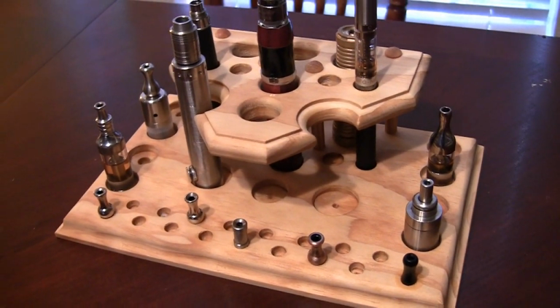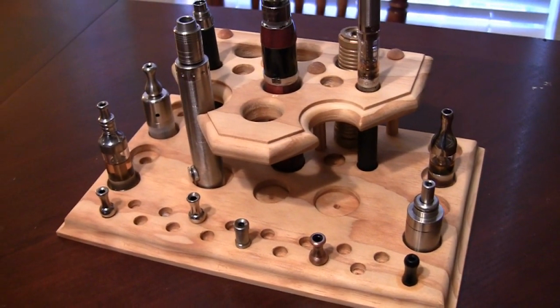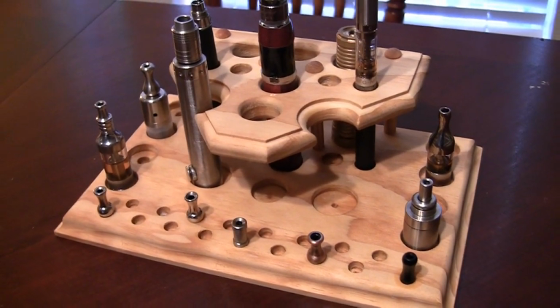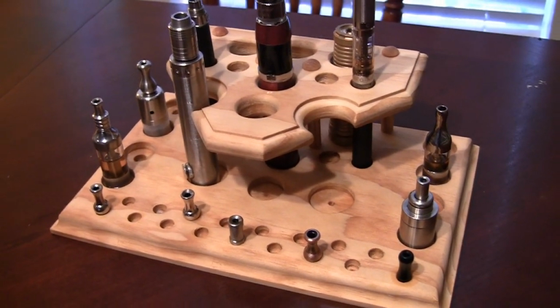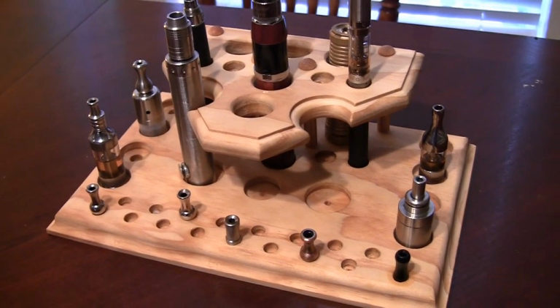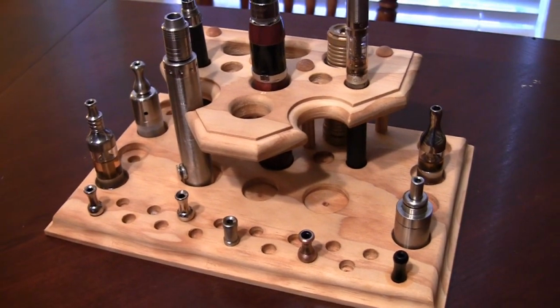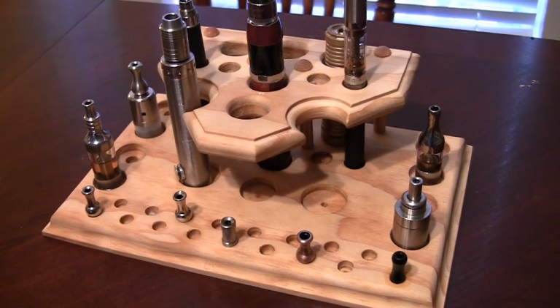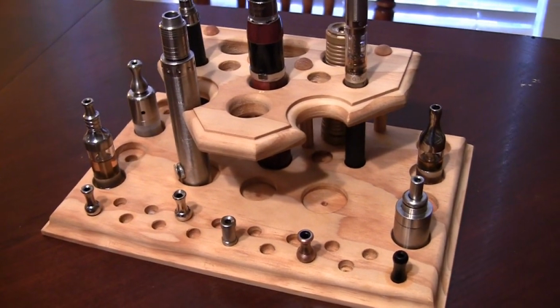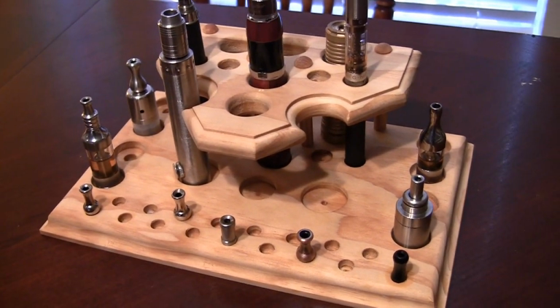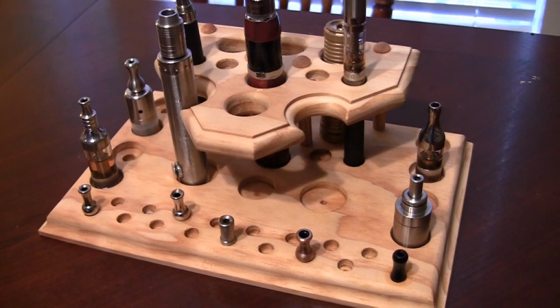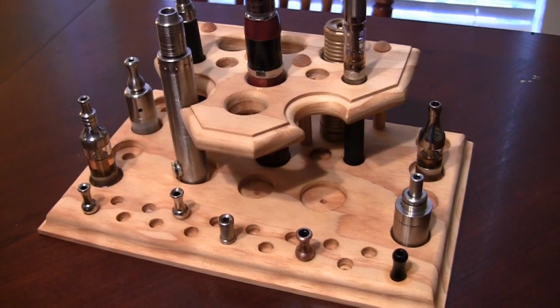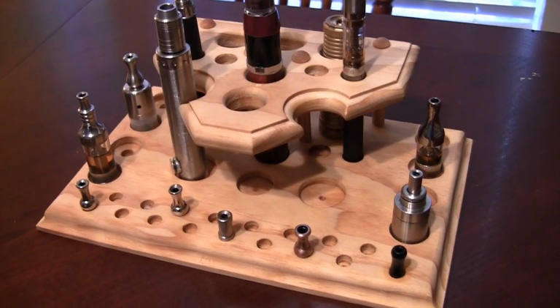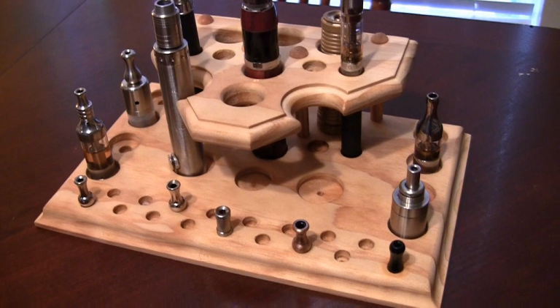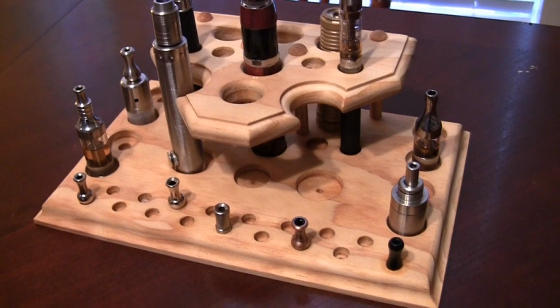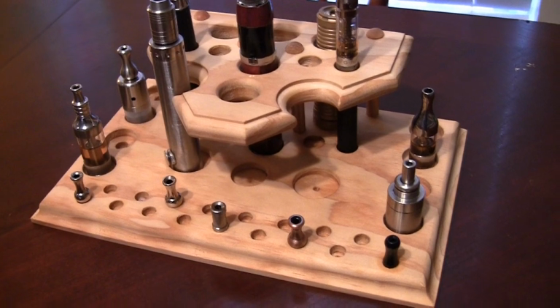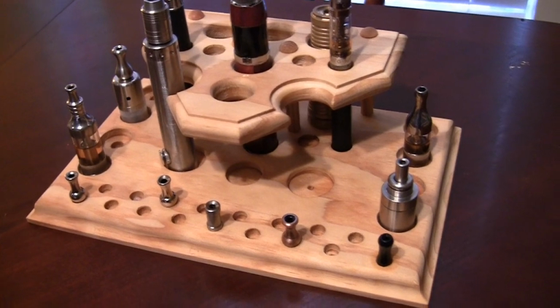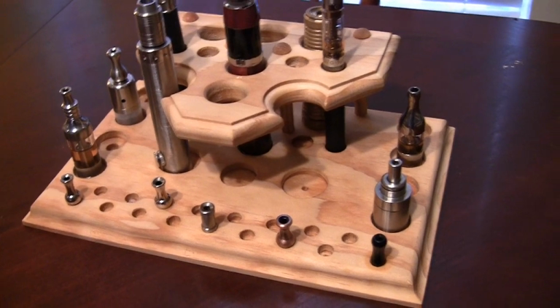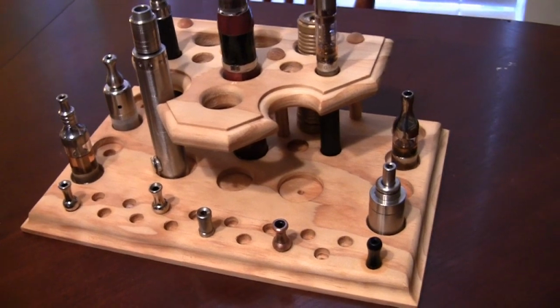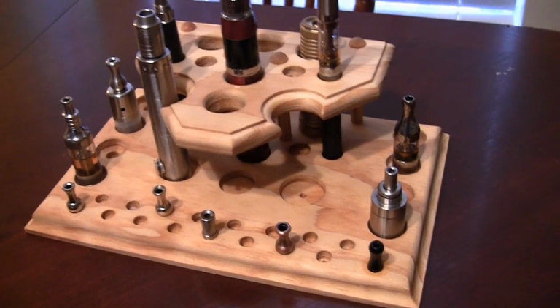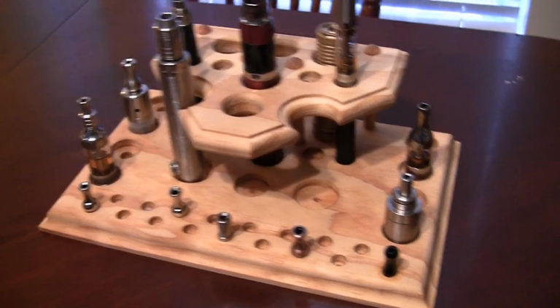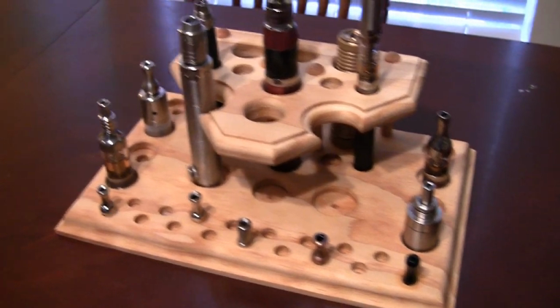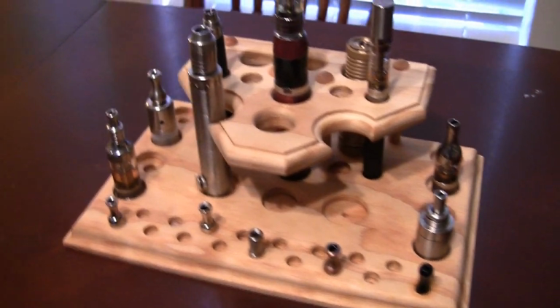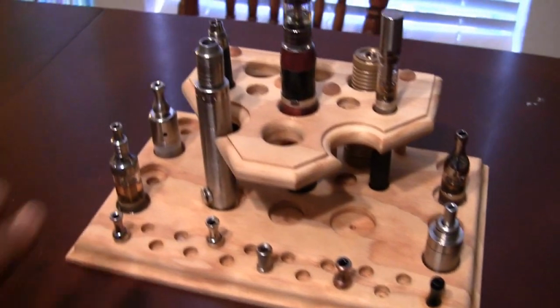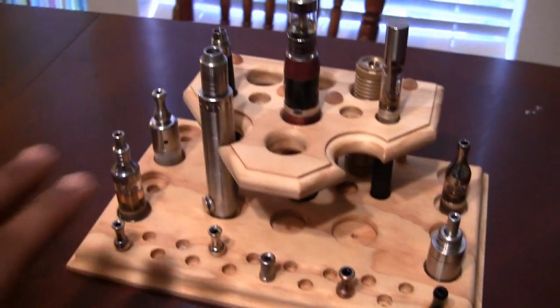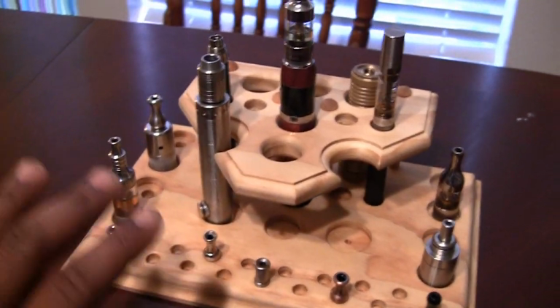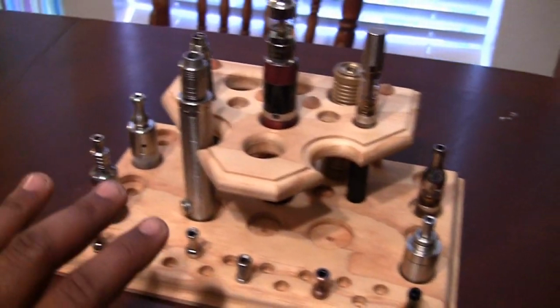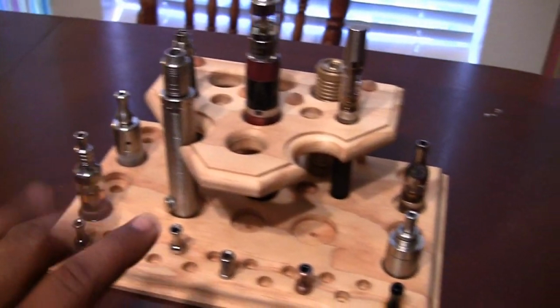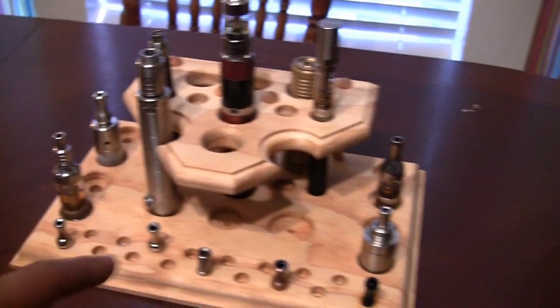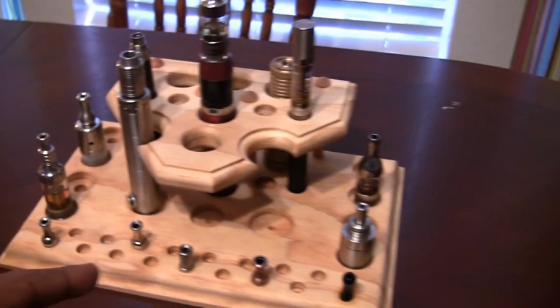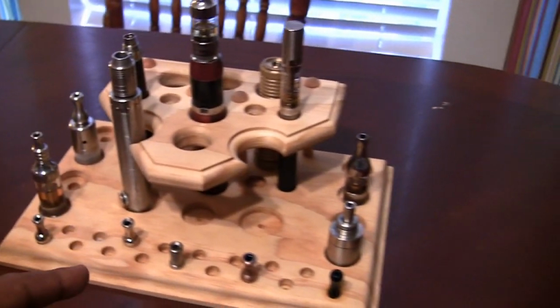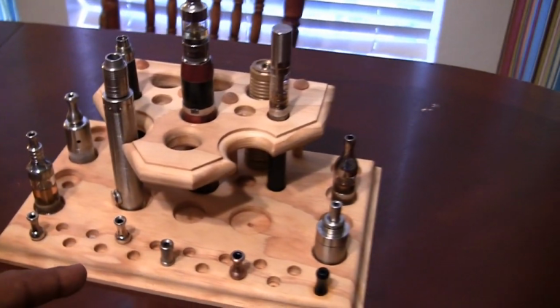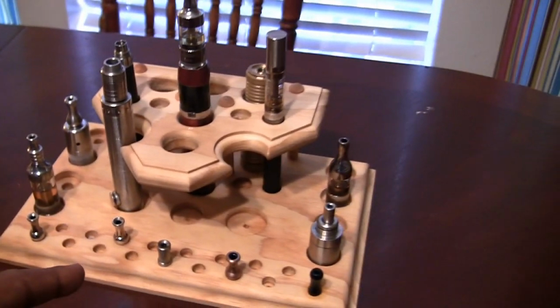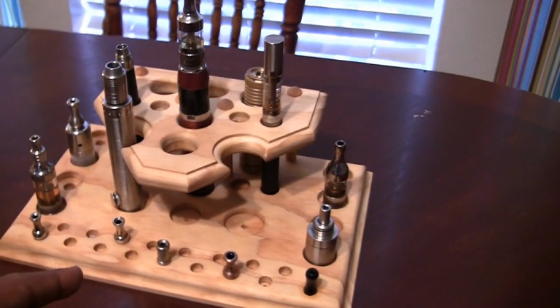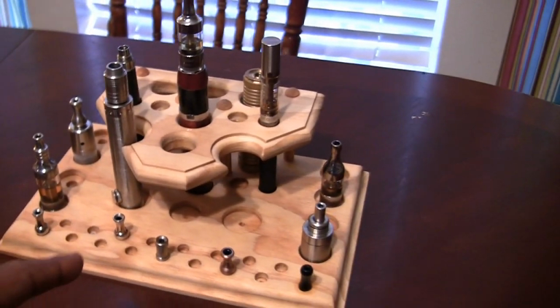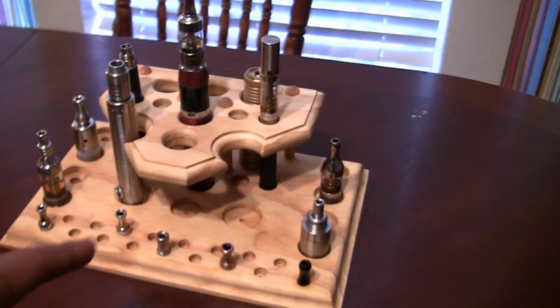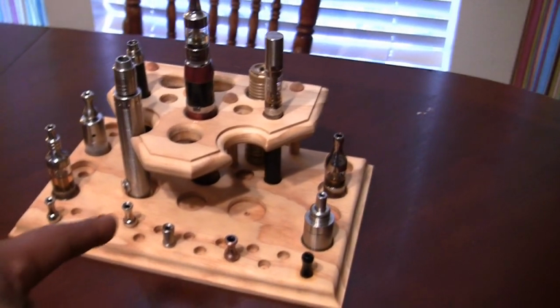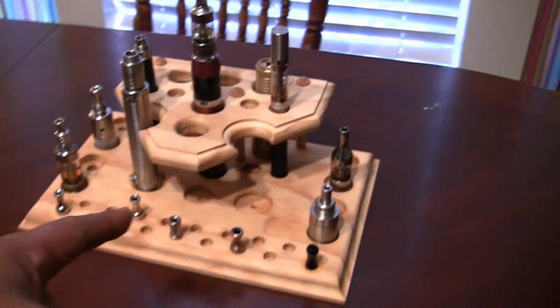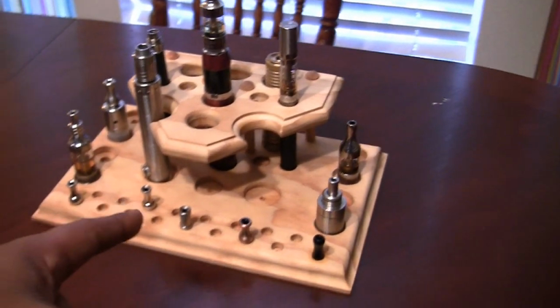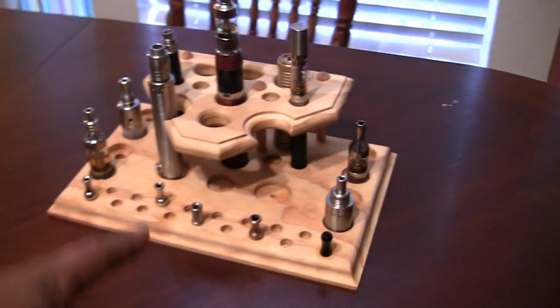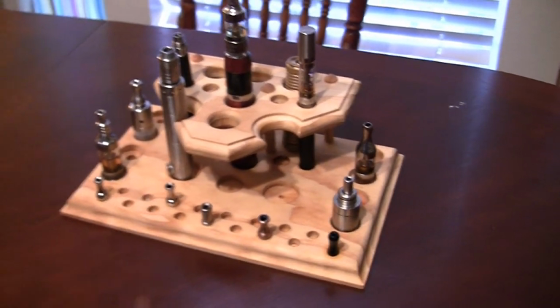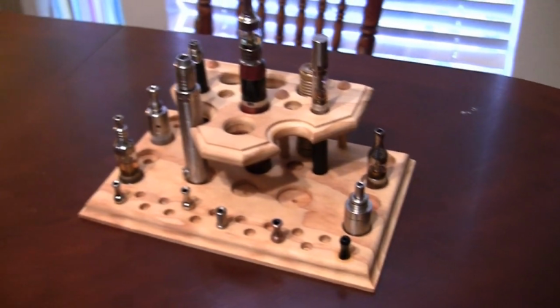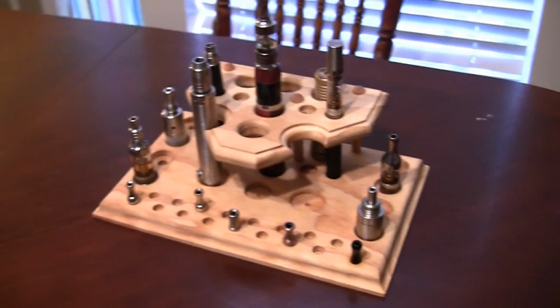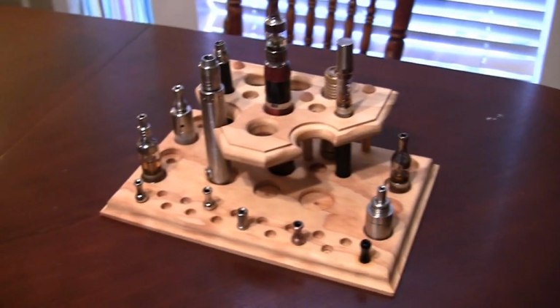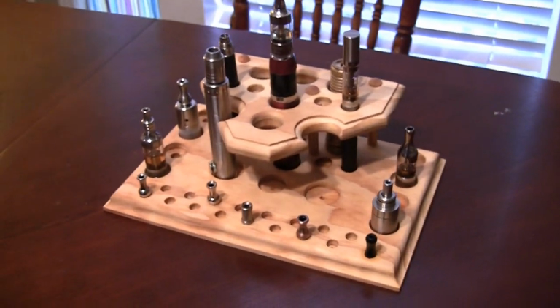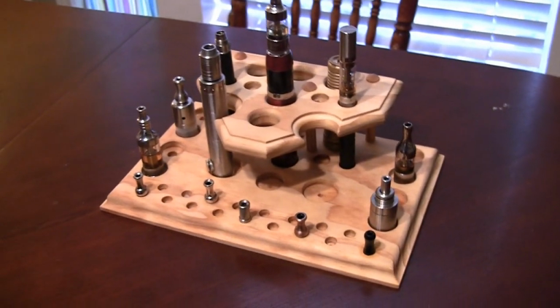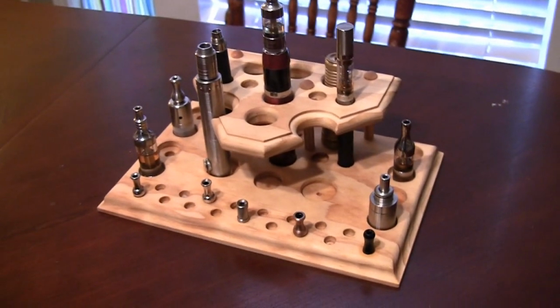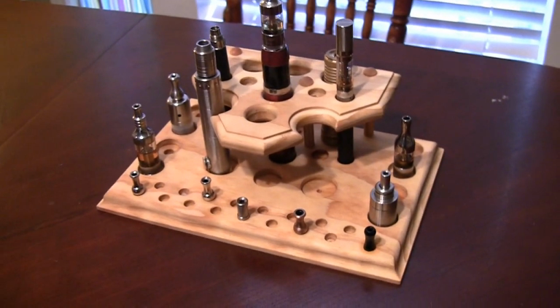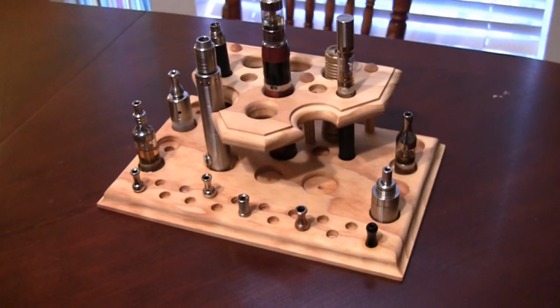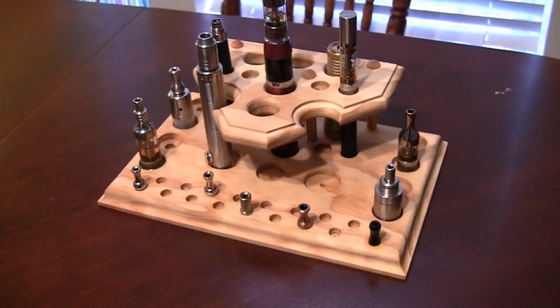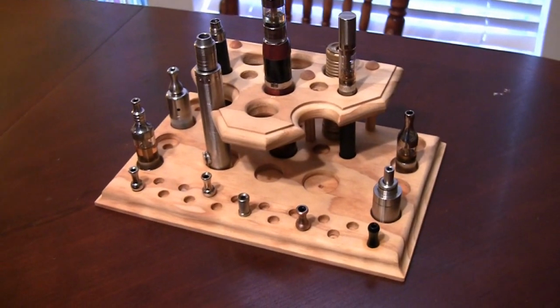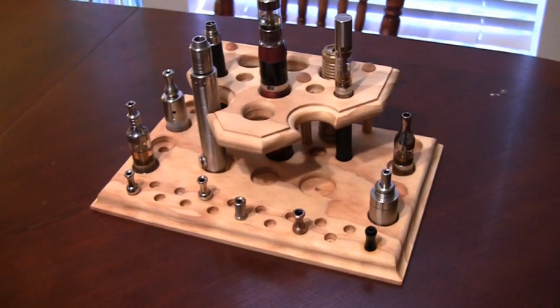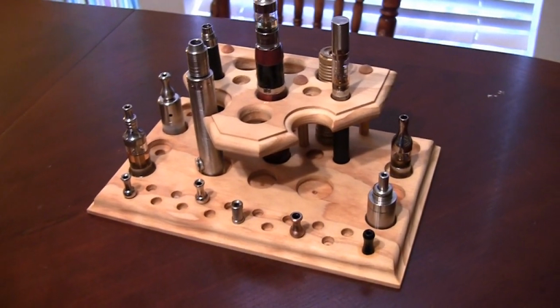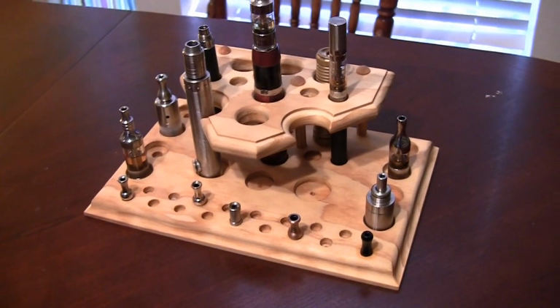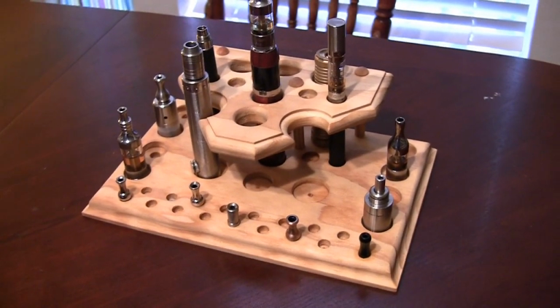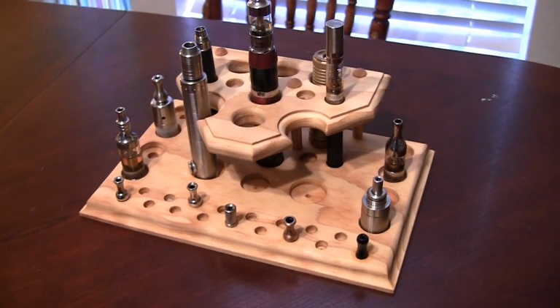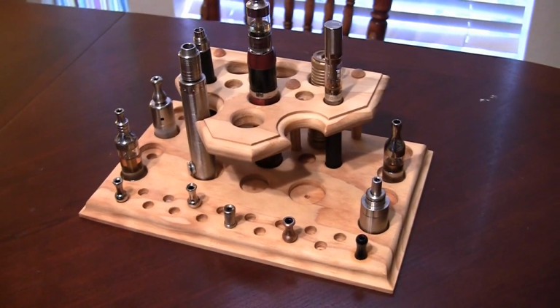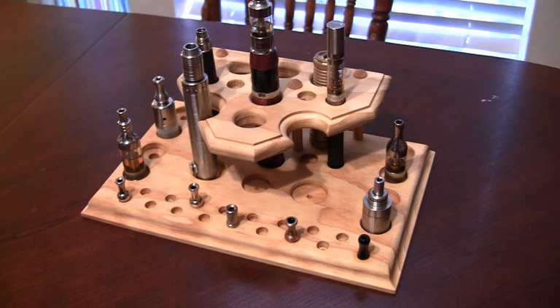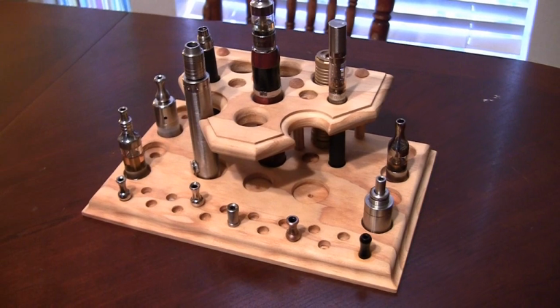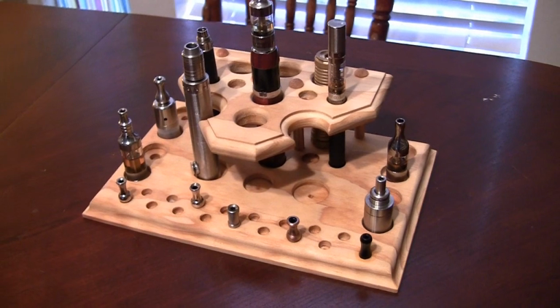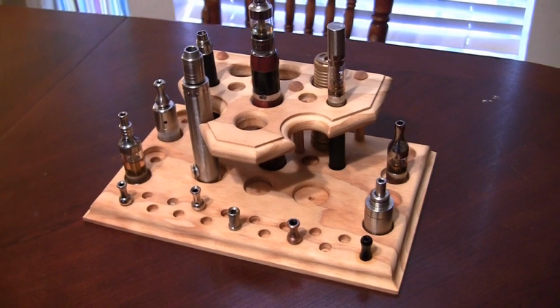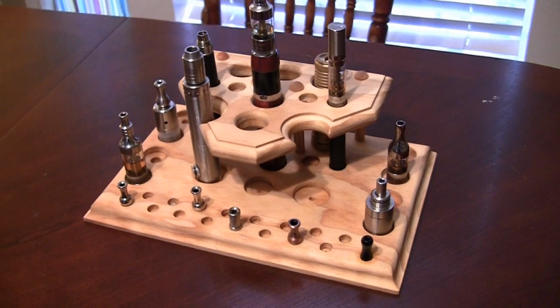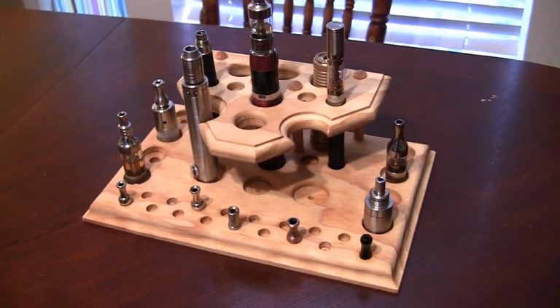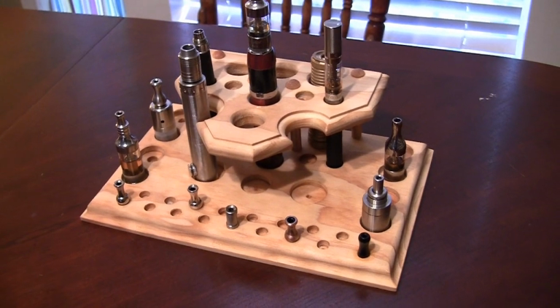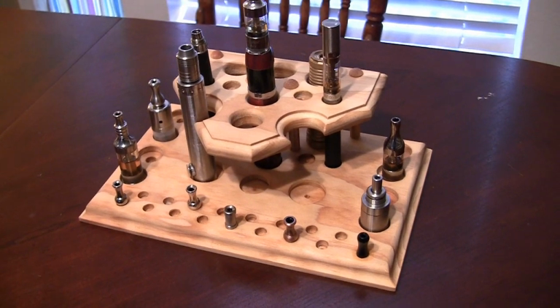Stuff's always falling over on the coffee table and stuff. Now I've got a nice little stand.